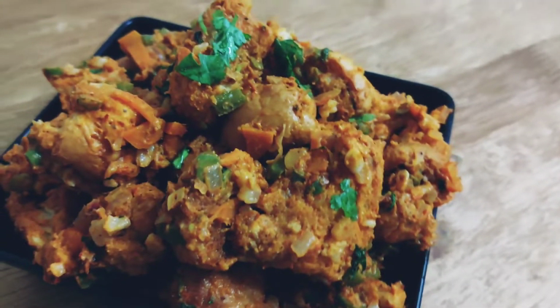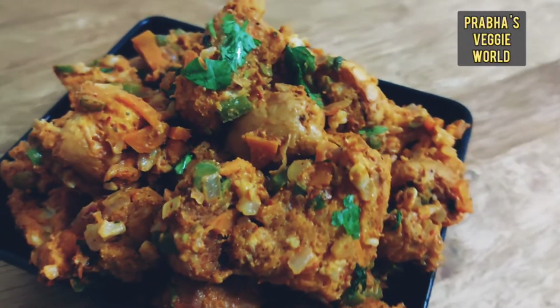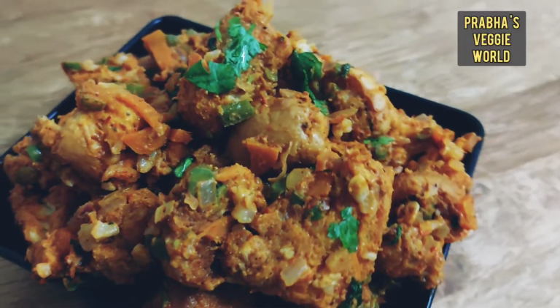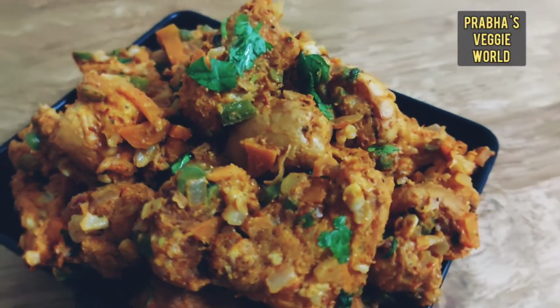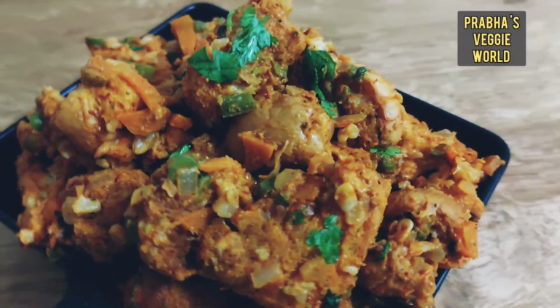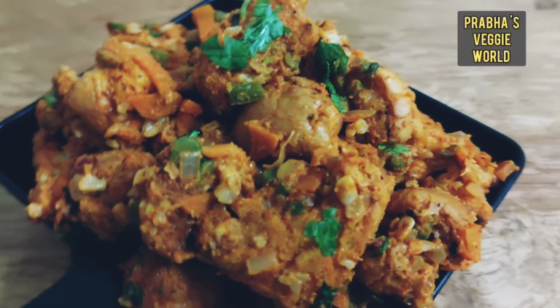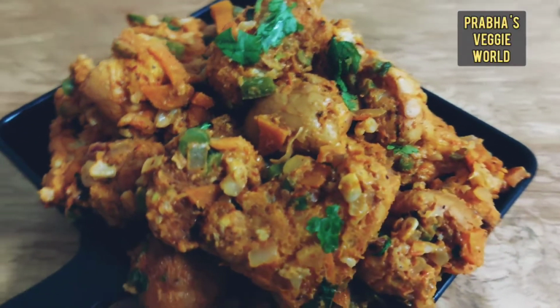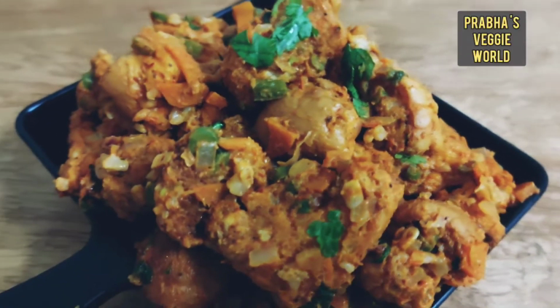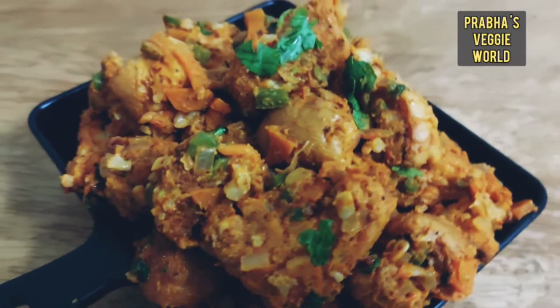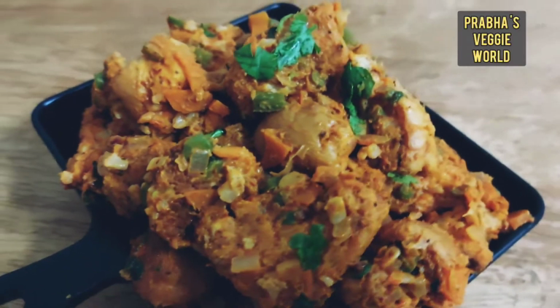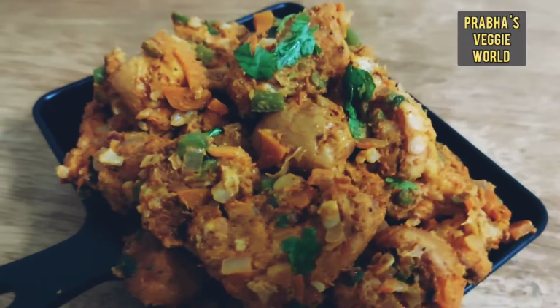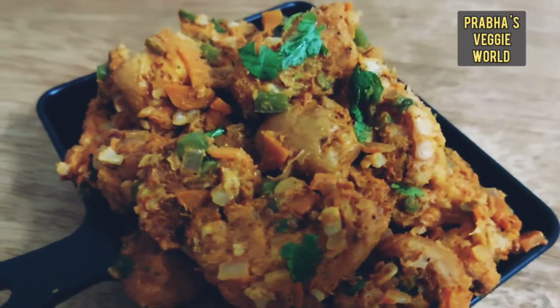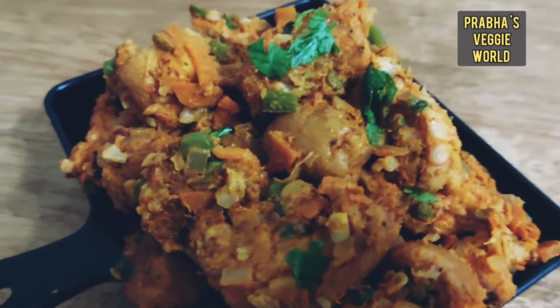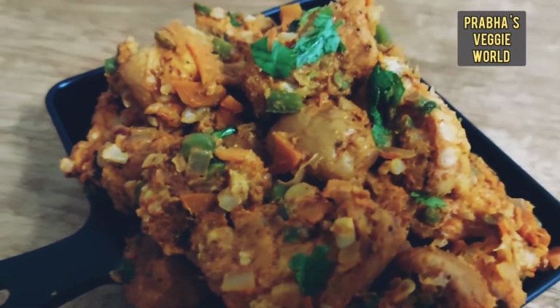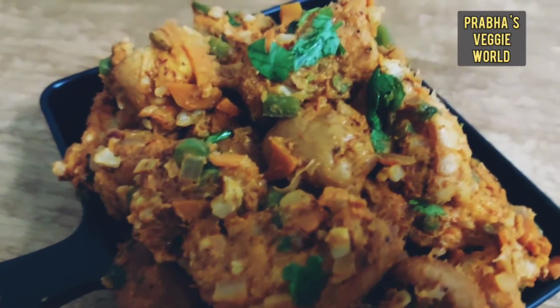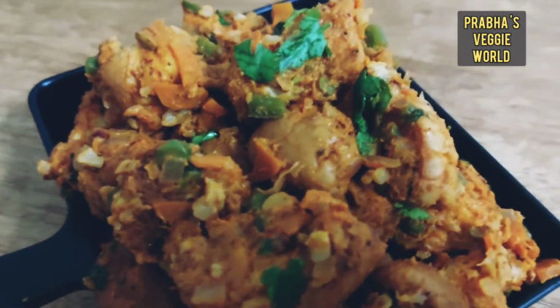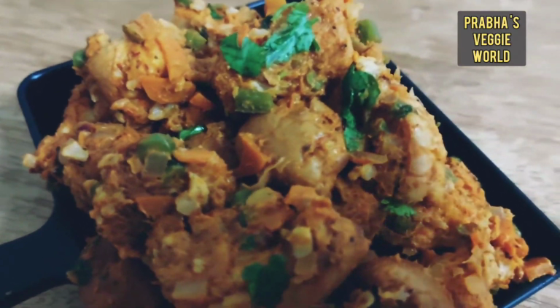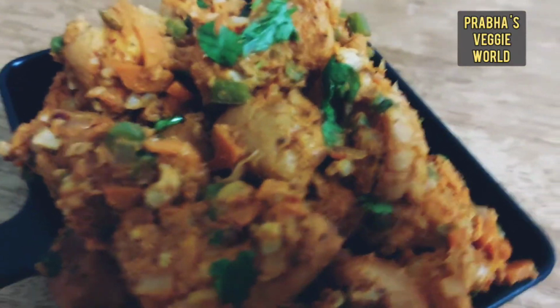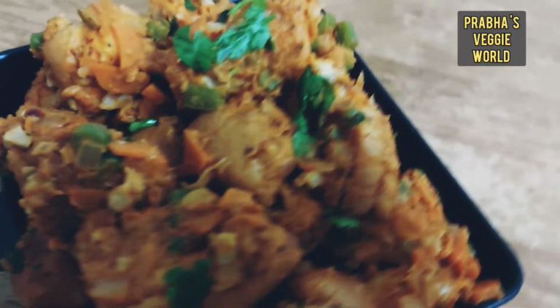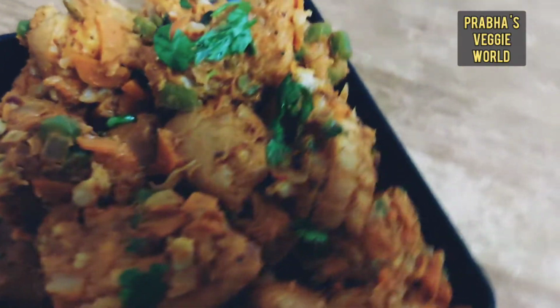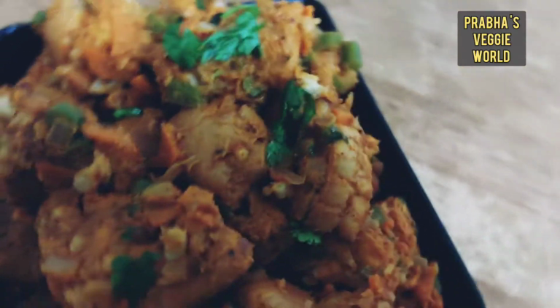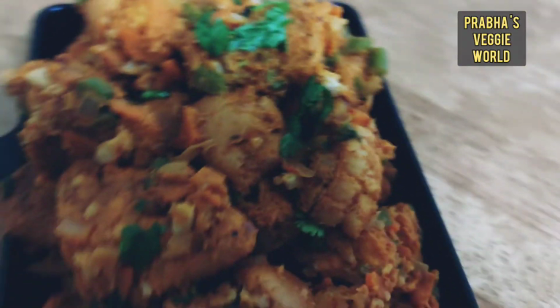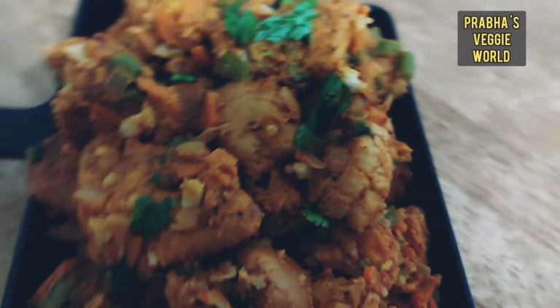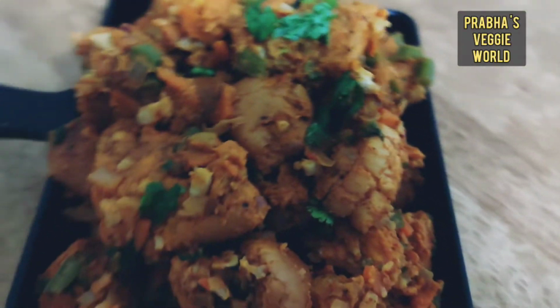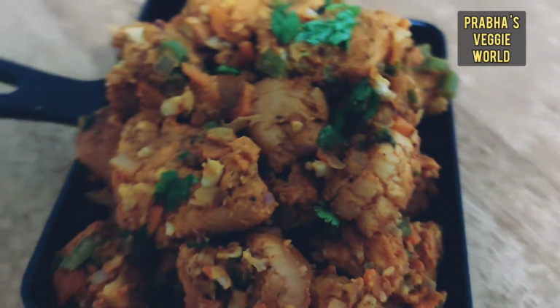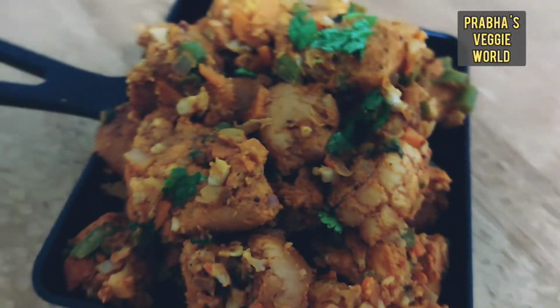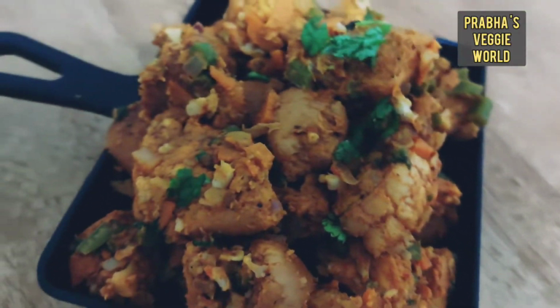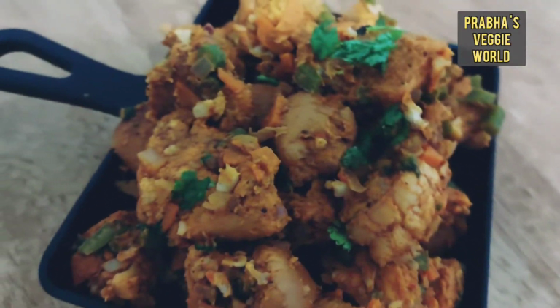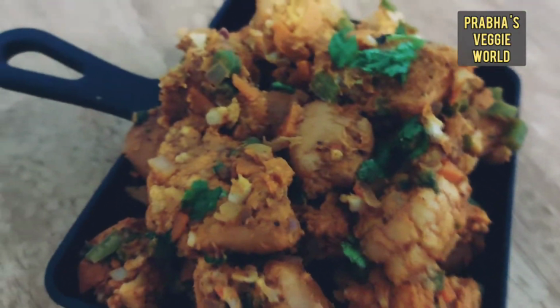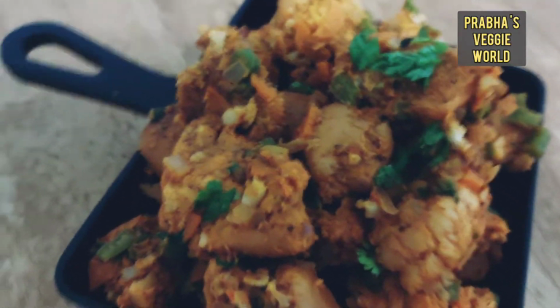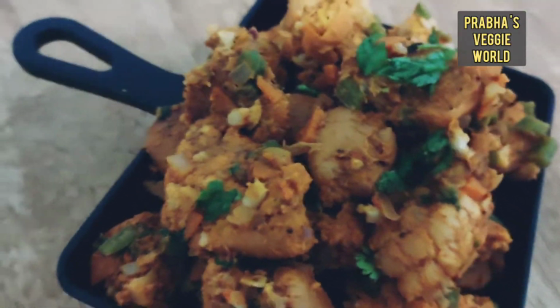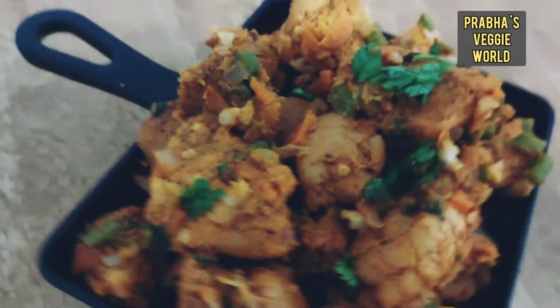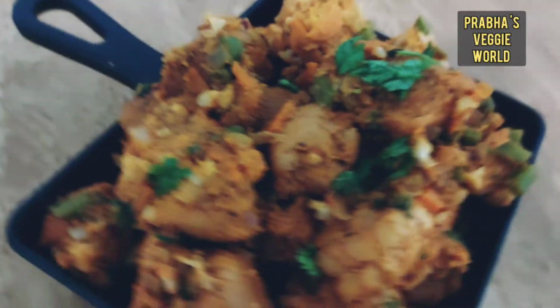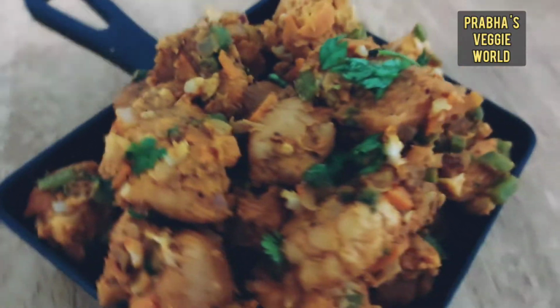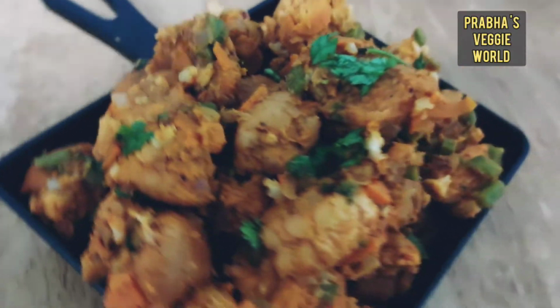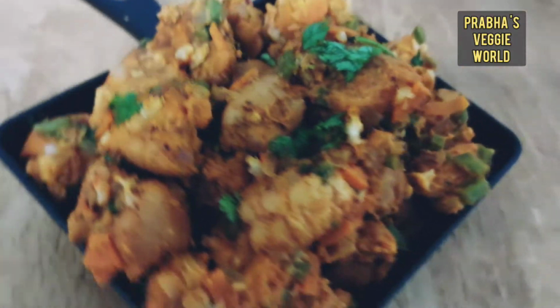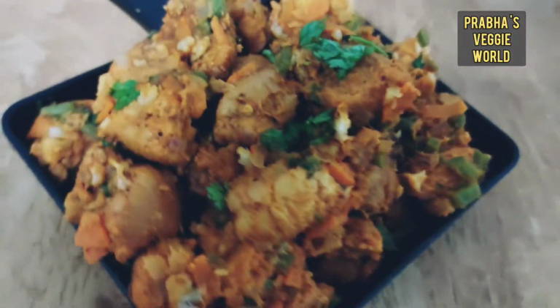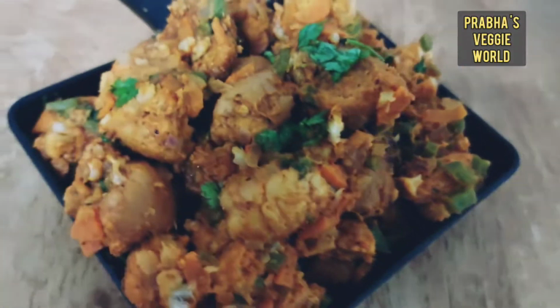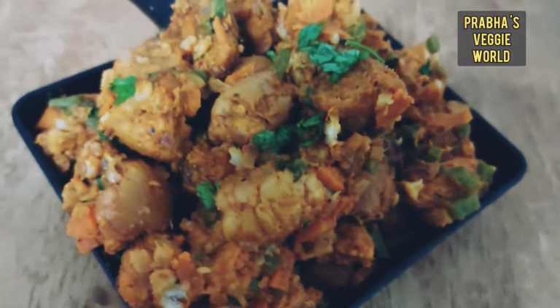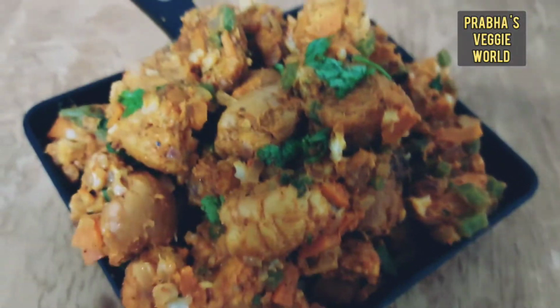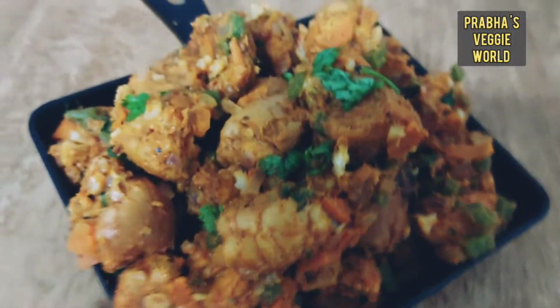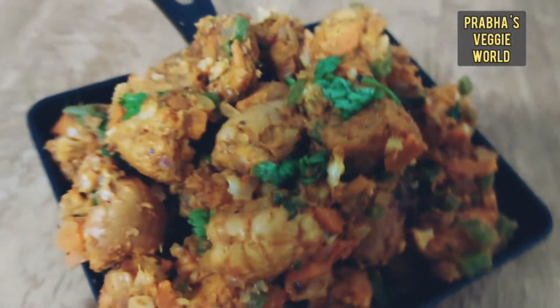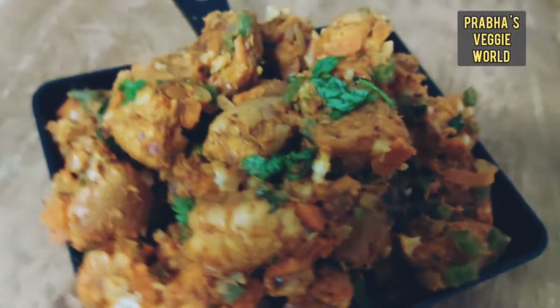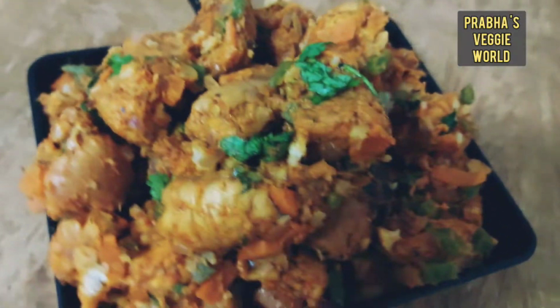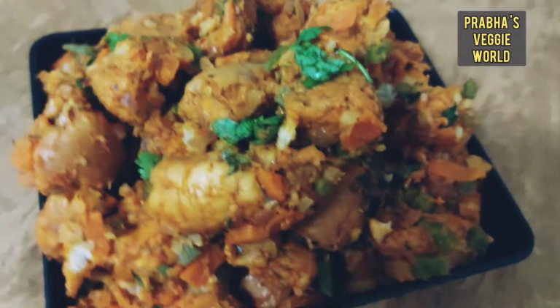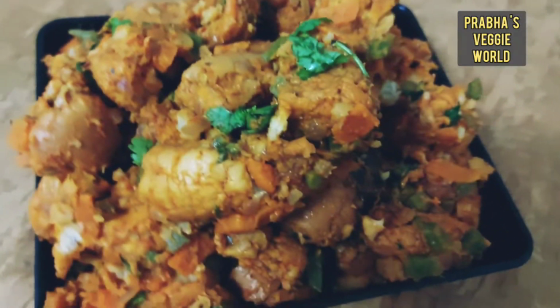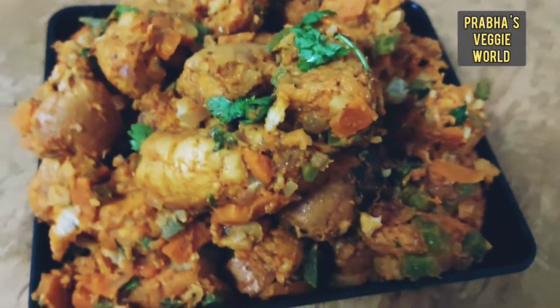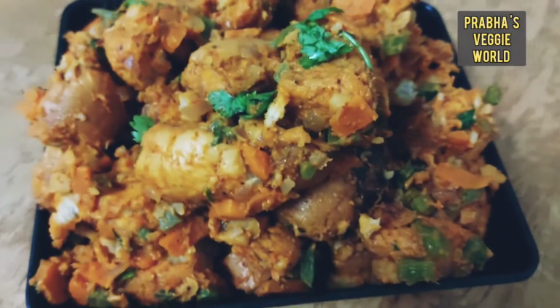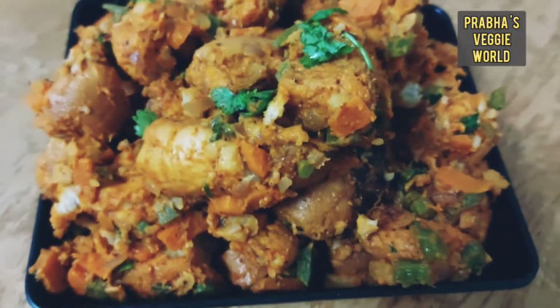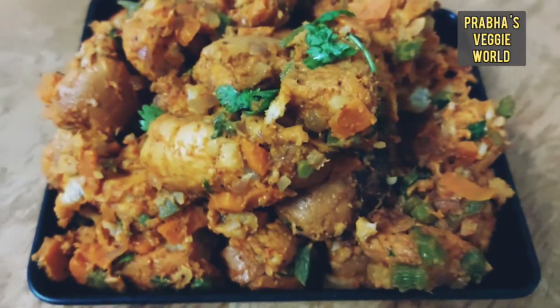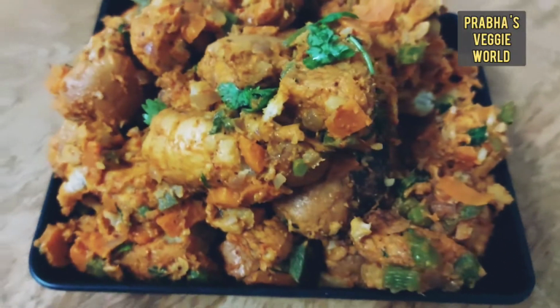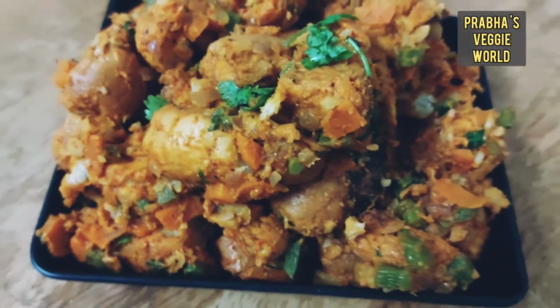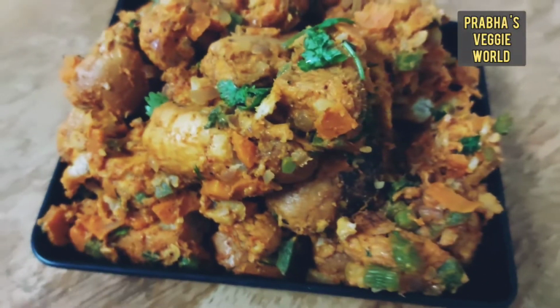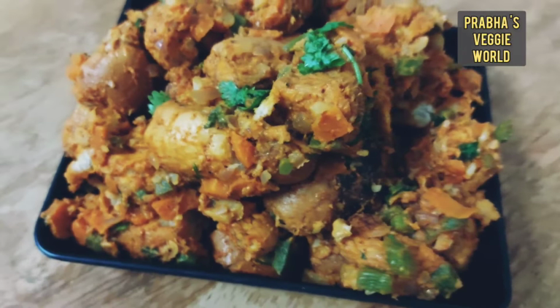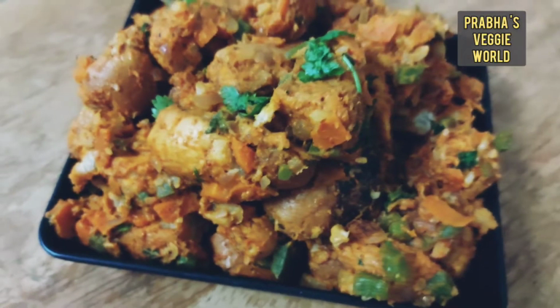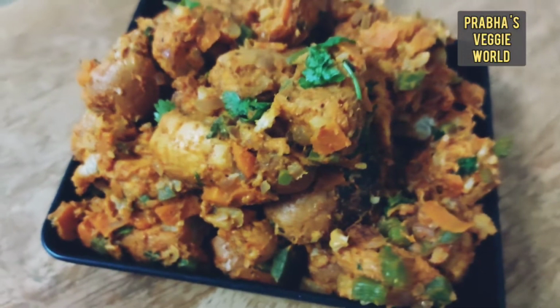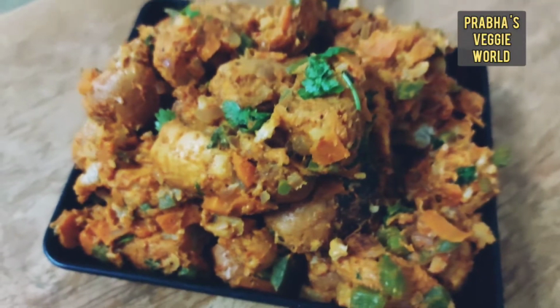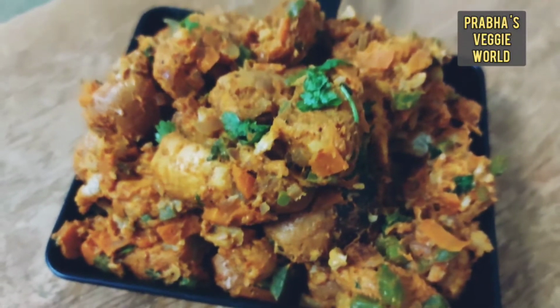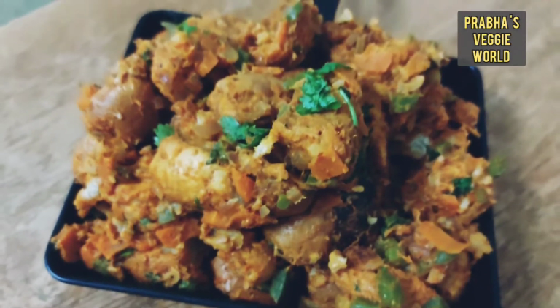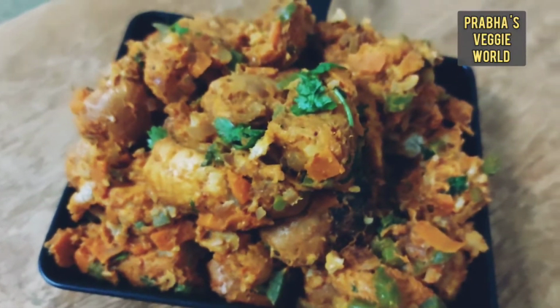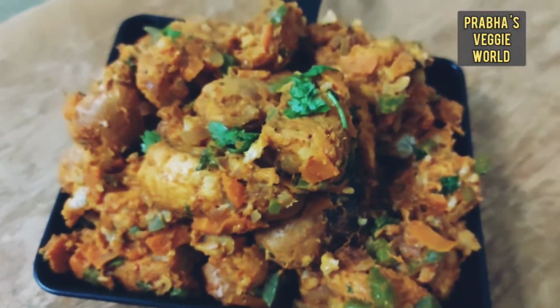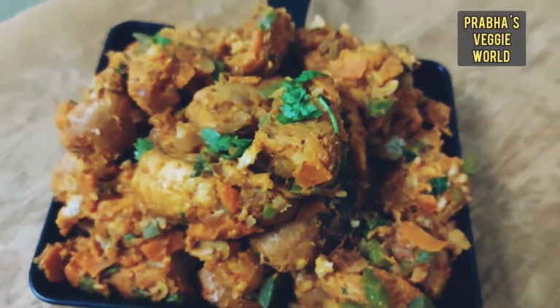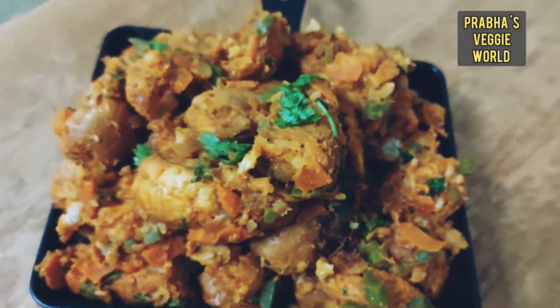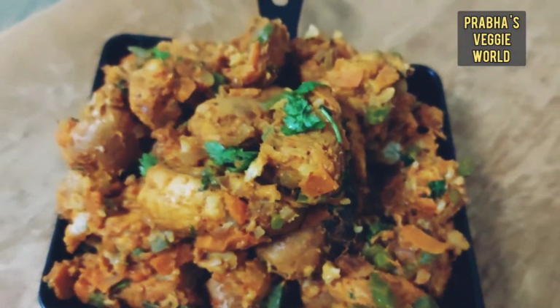Hello, Namaskar! Today I am going to give you two-in-one — a special recipe for you.